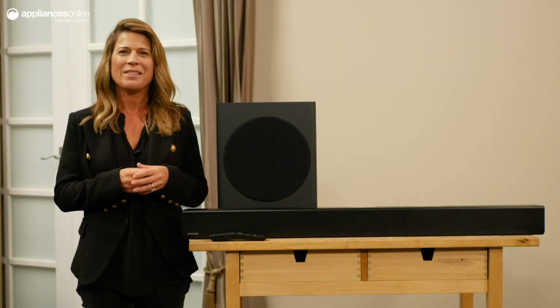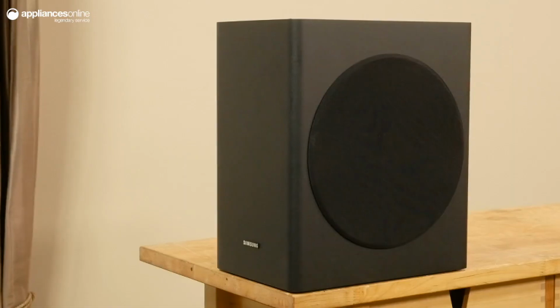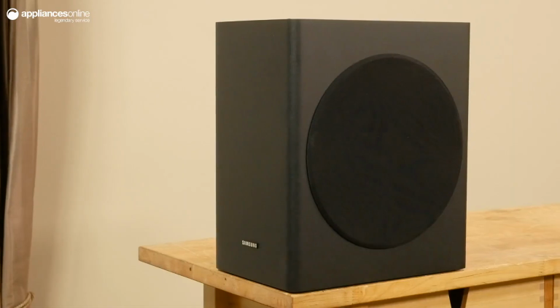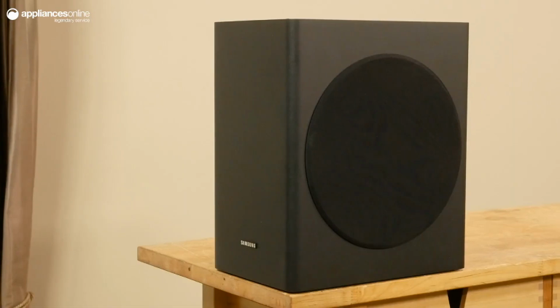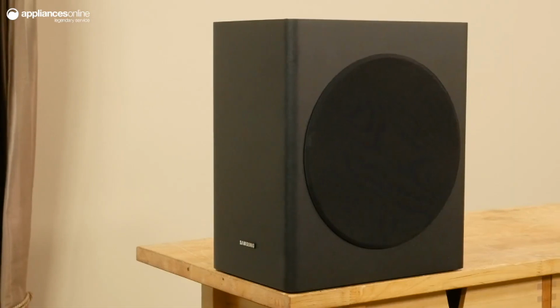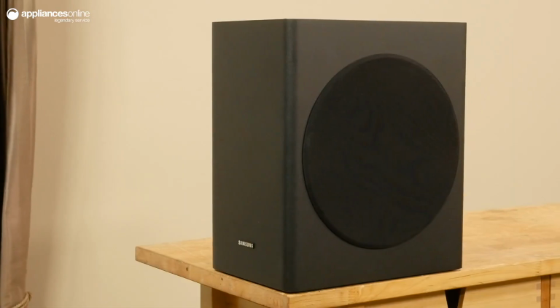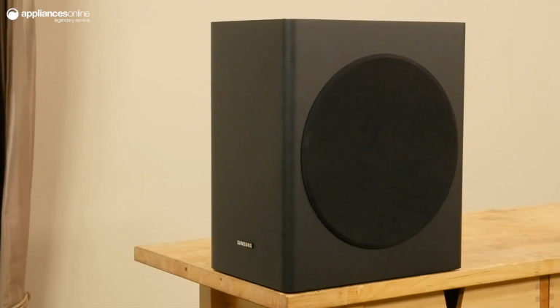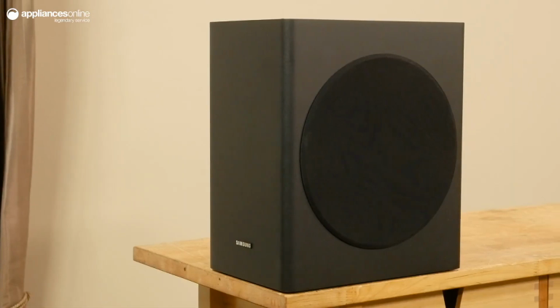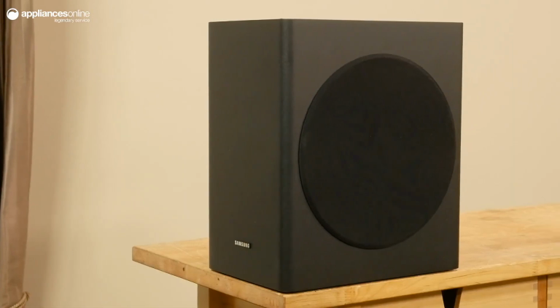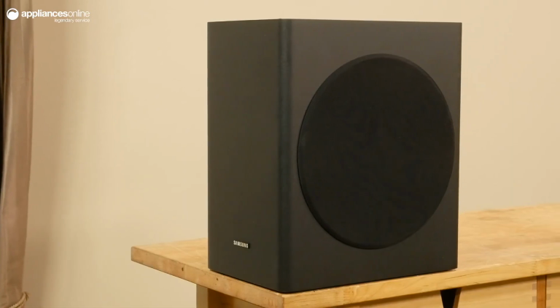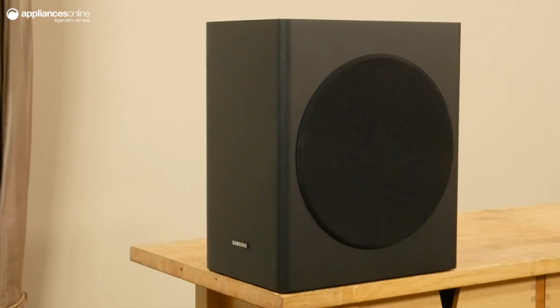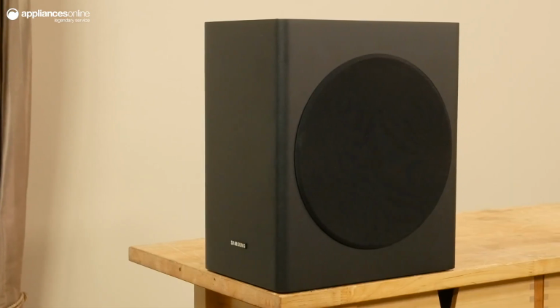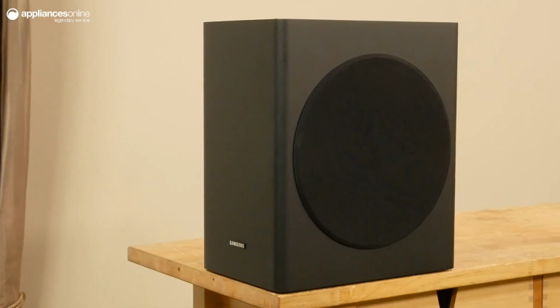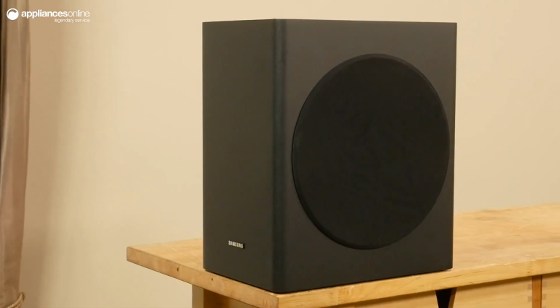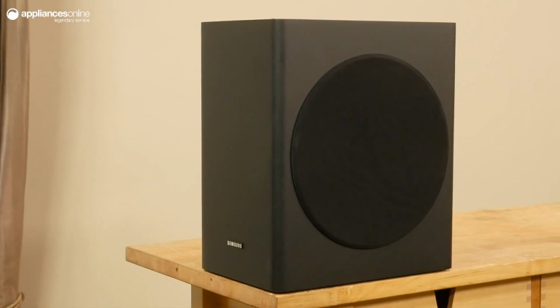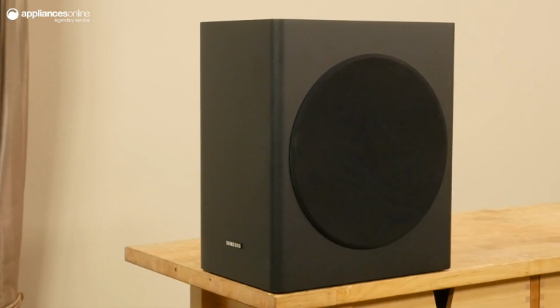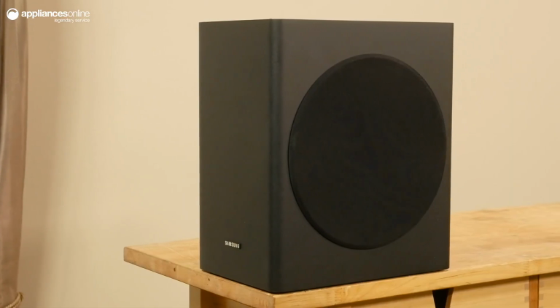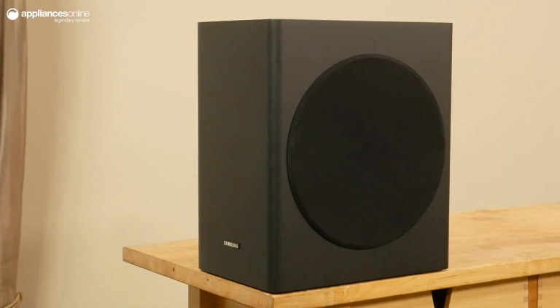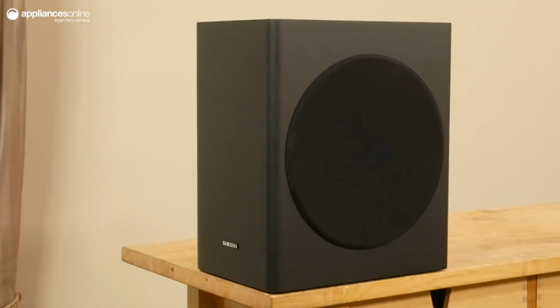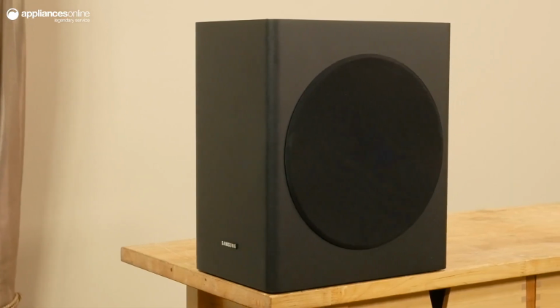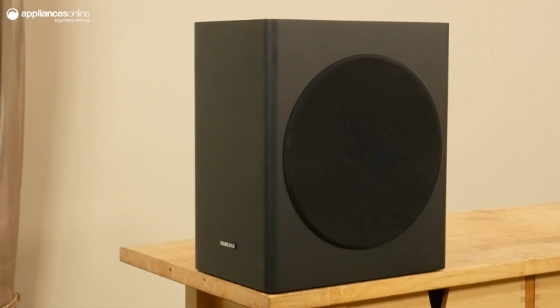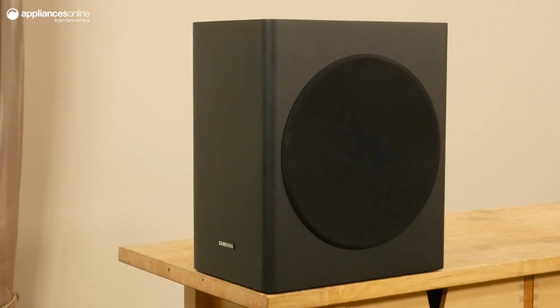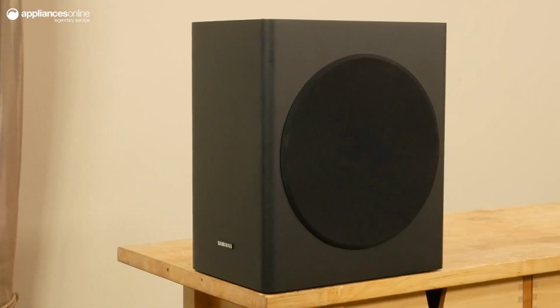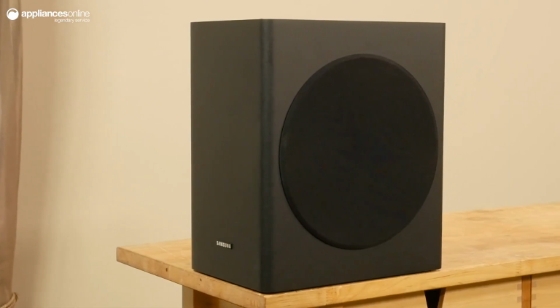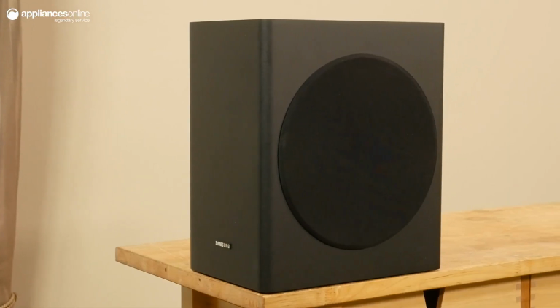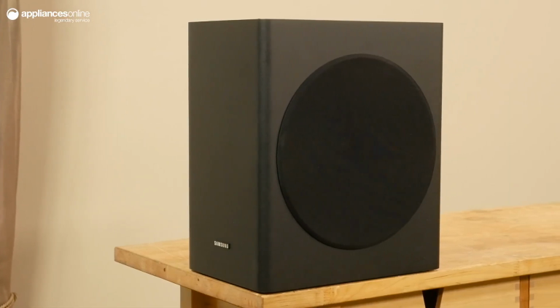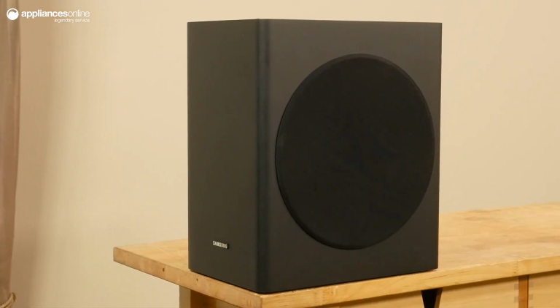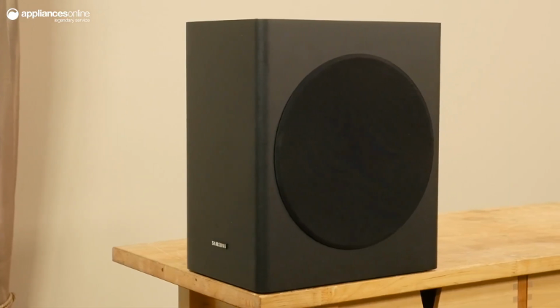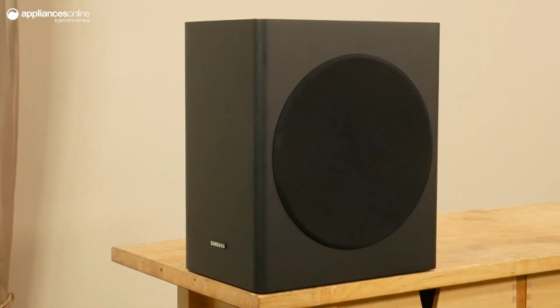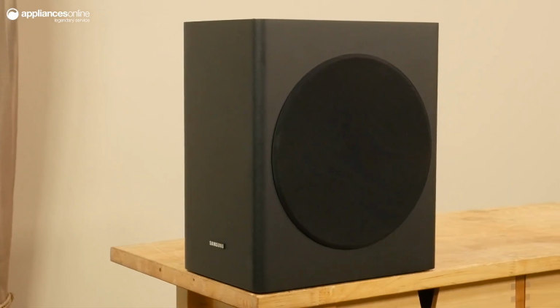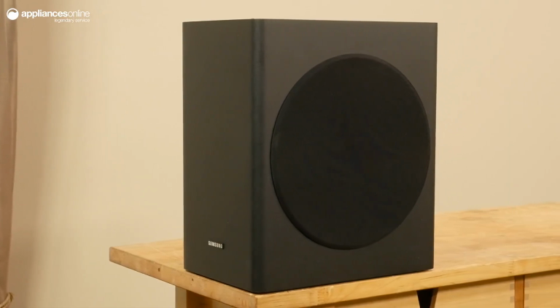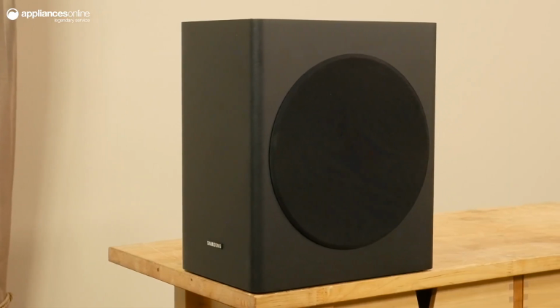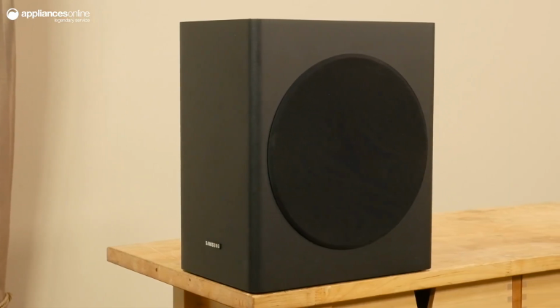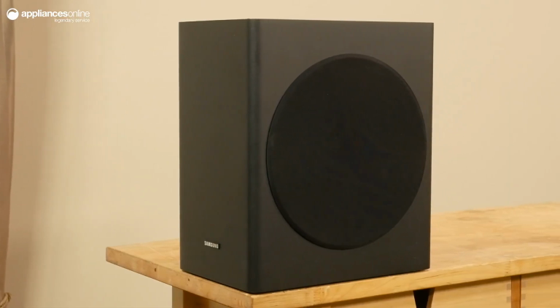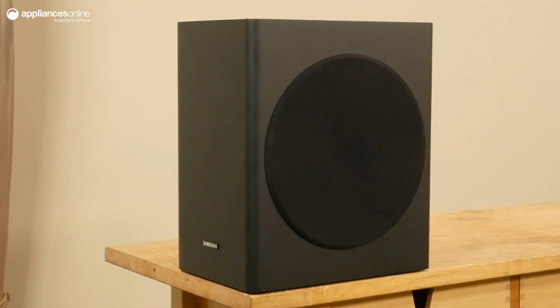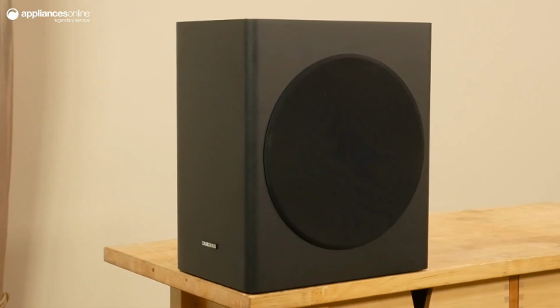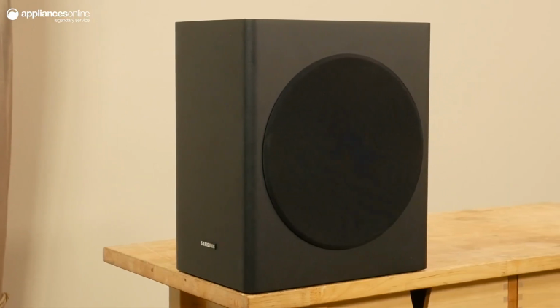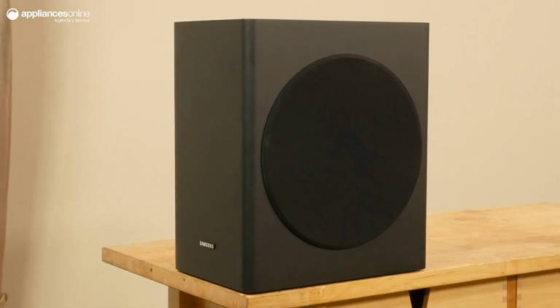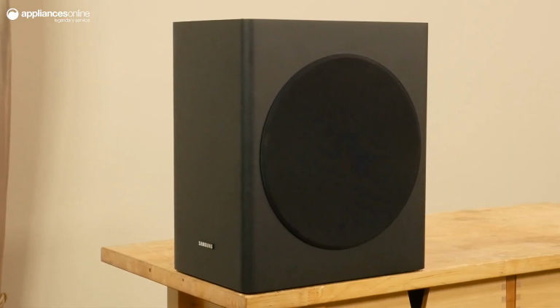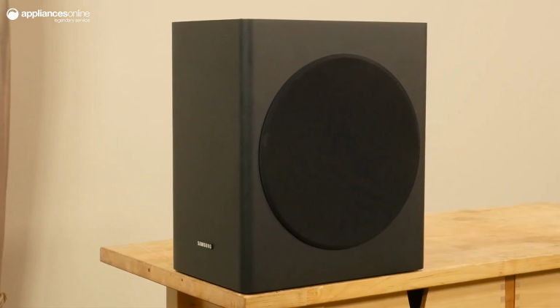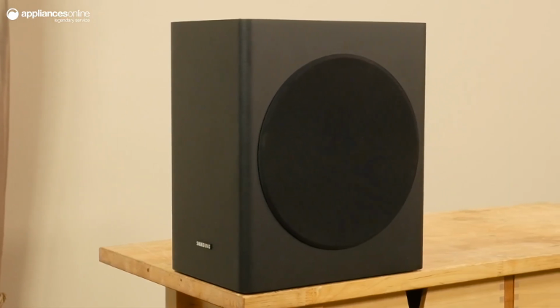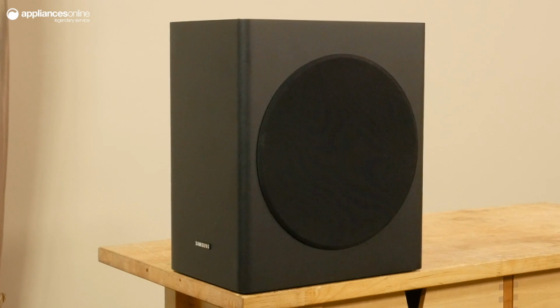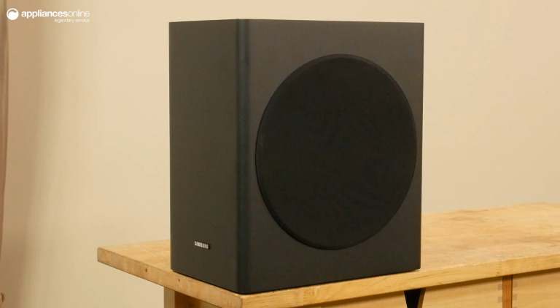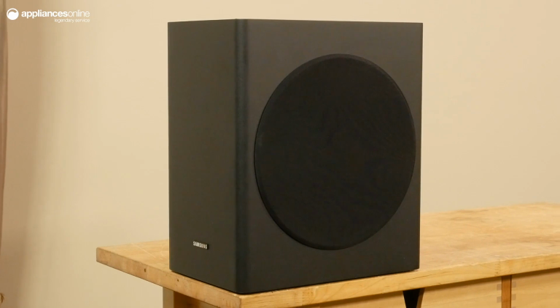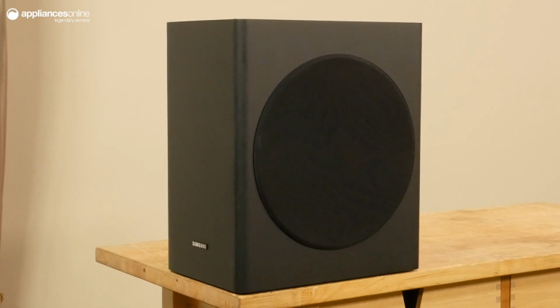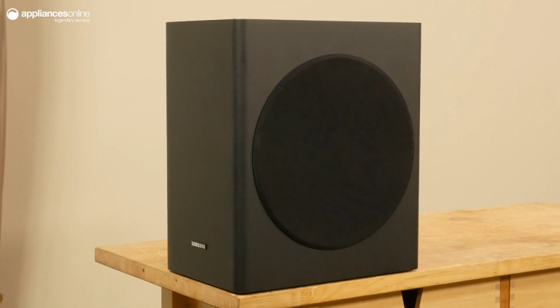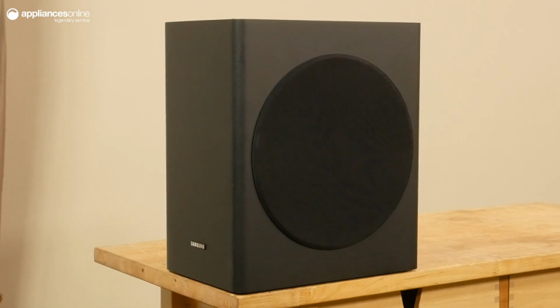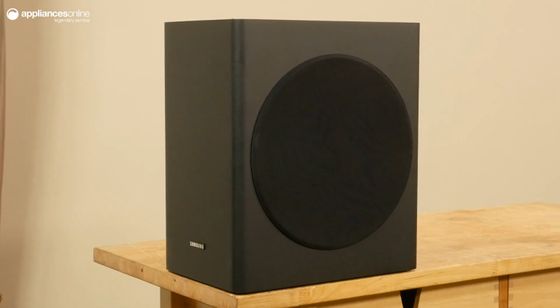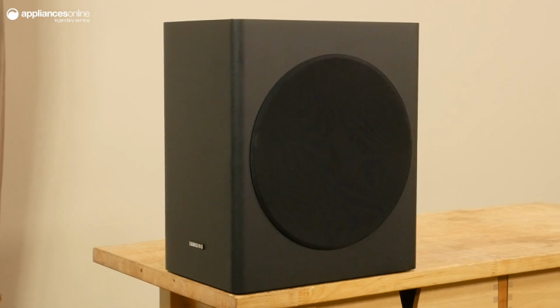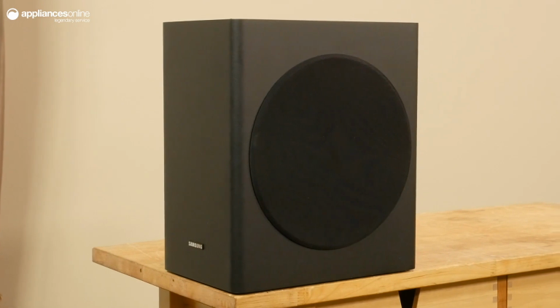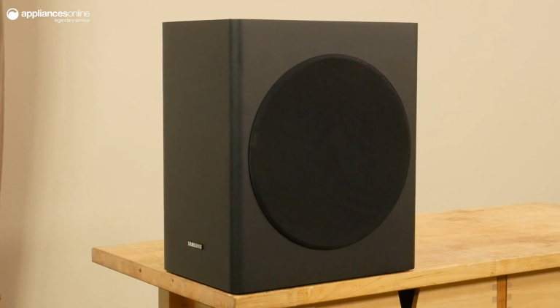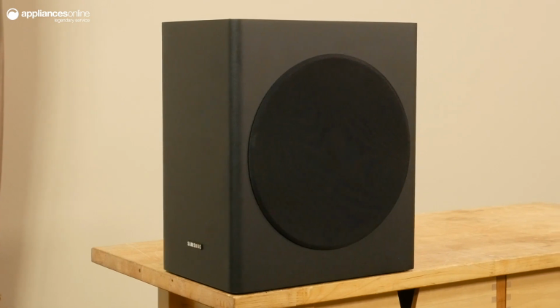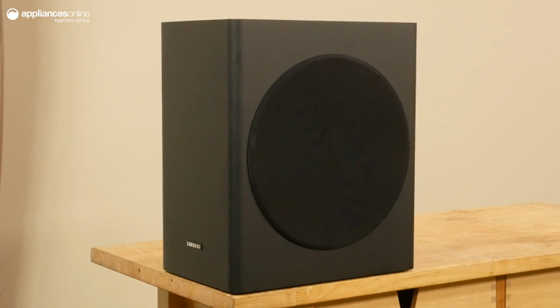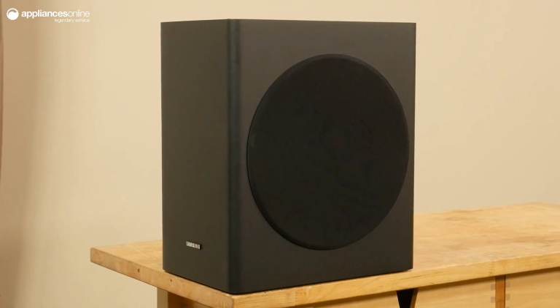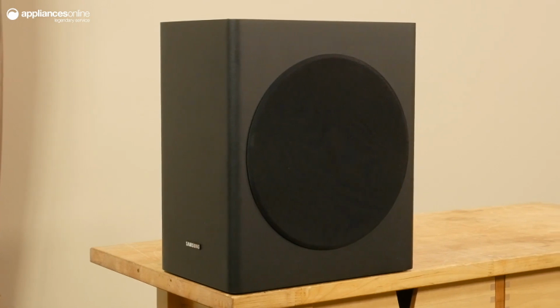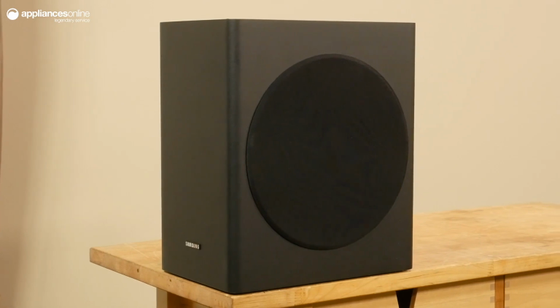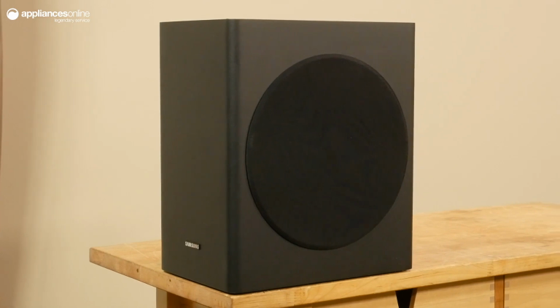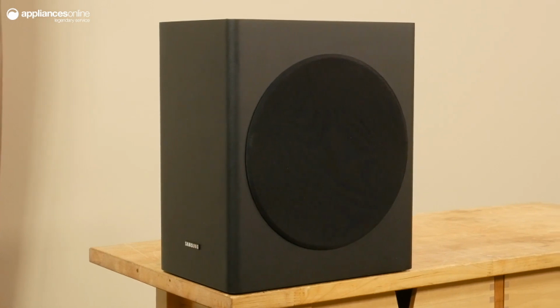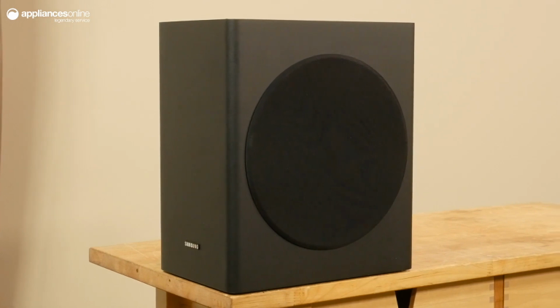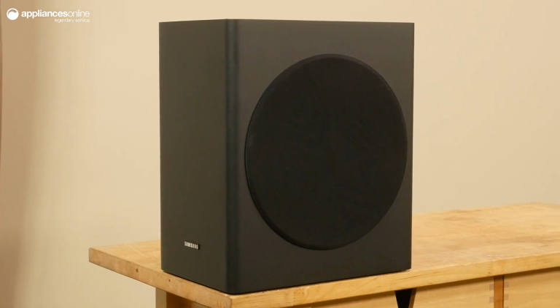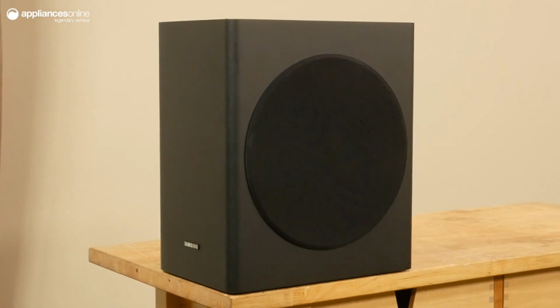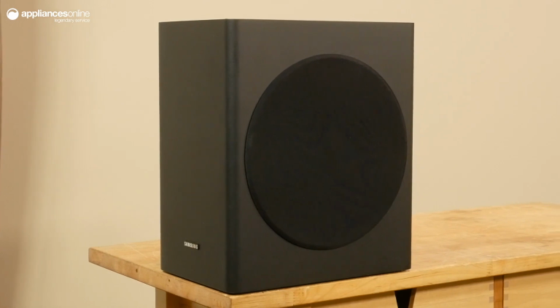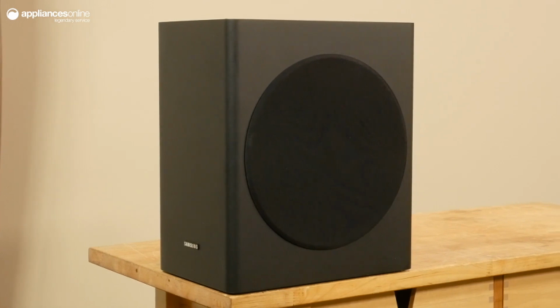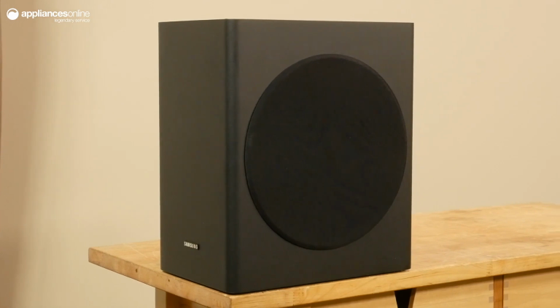The Samsung Series 6 sound bar is aided by a powerful wireless subwoofer, delivering deep thundering bass from anywhere in the room.